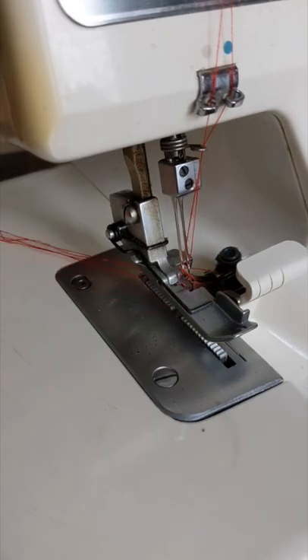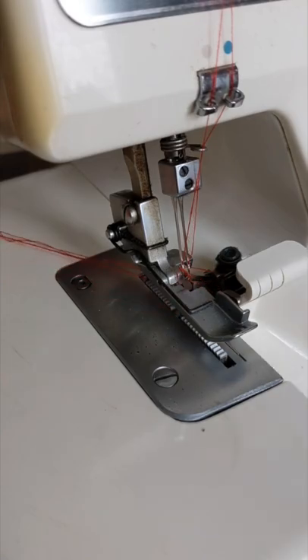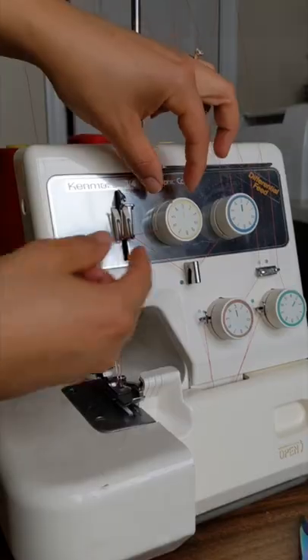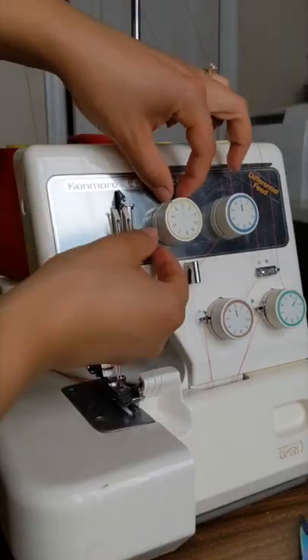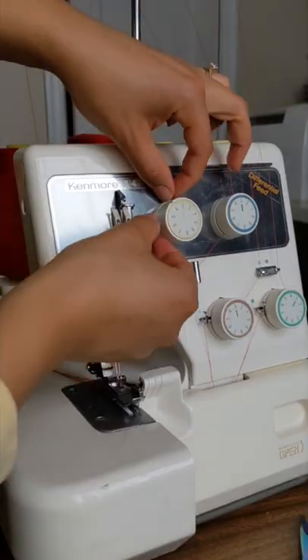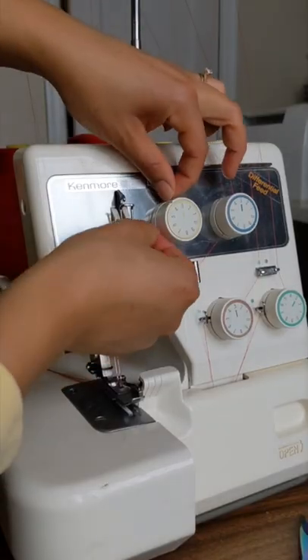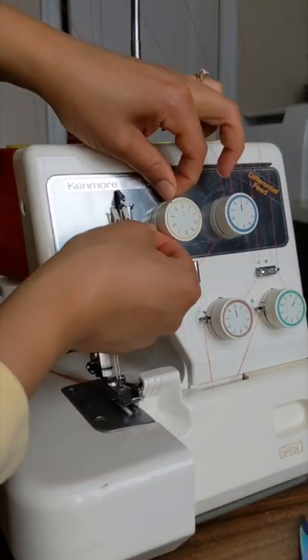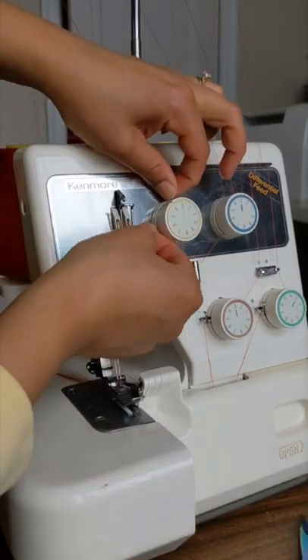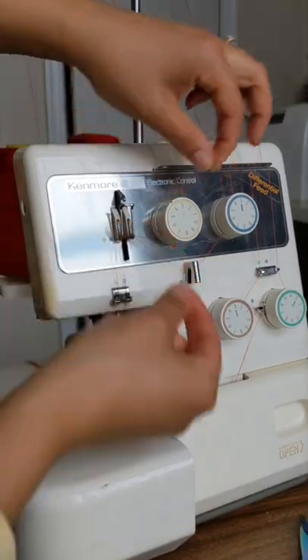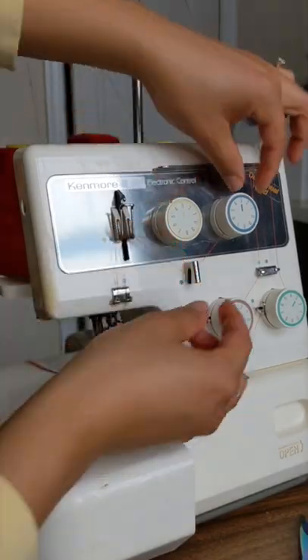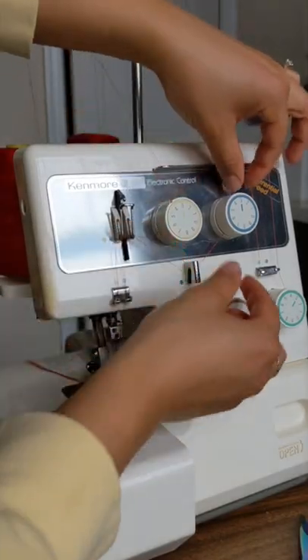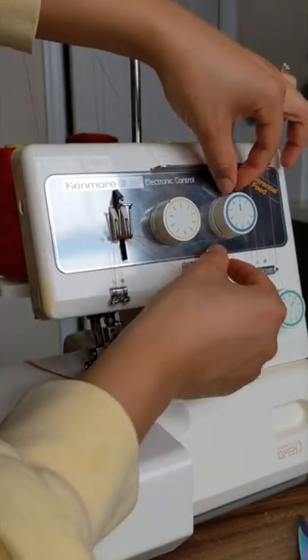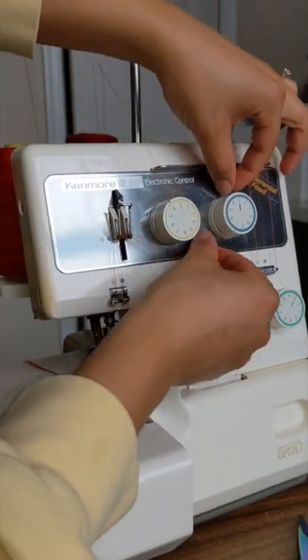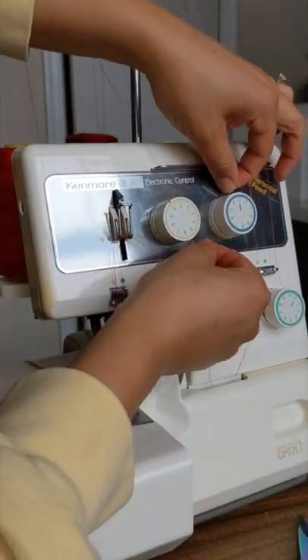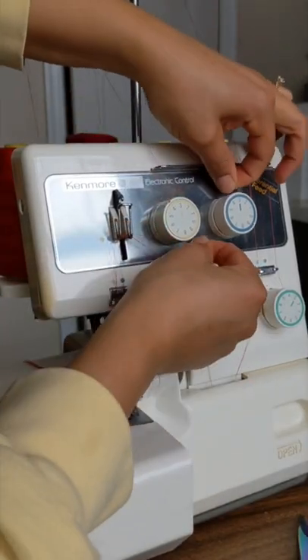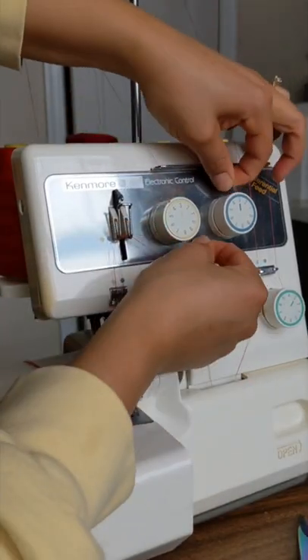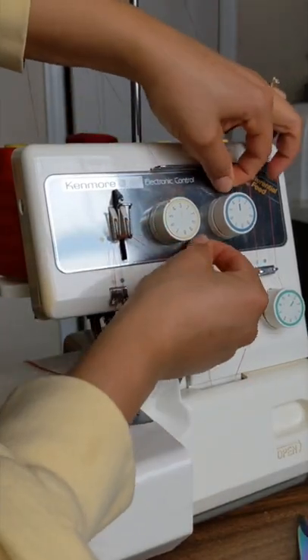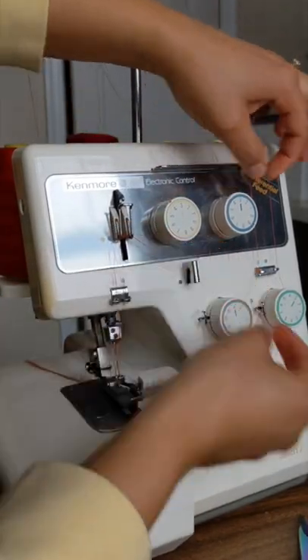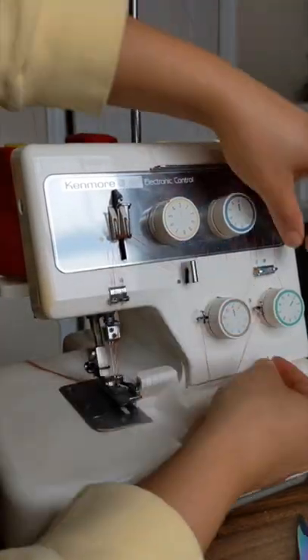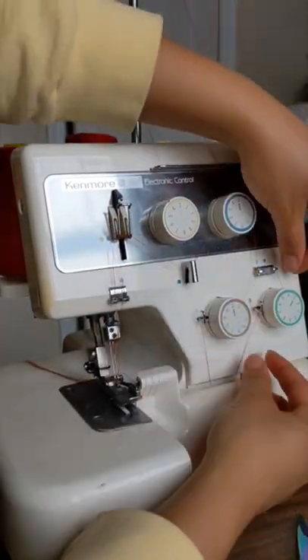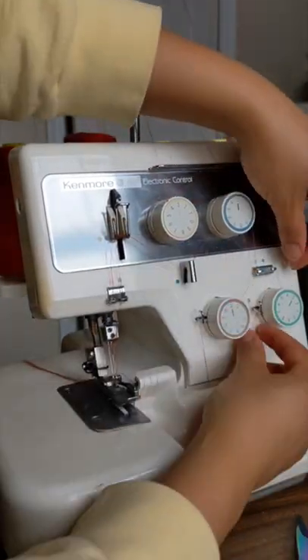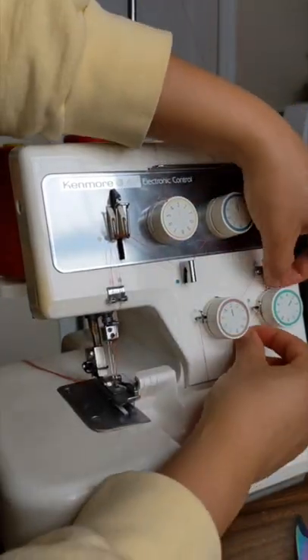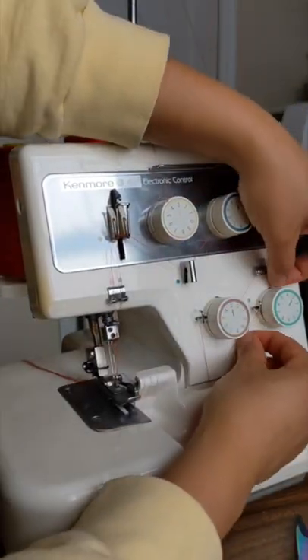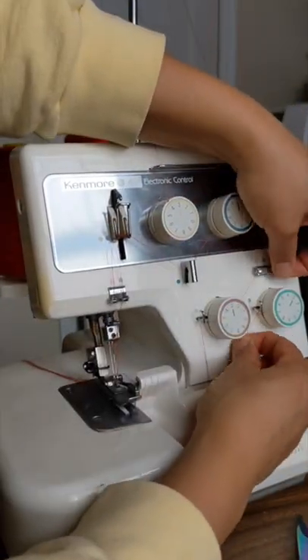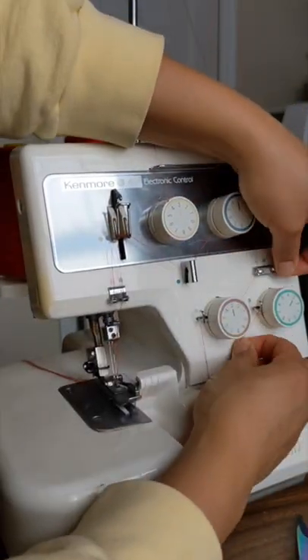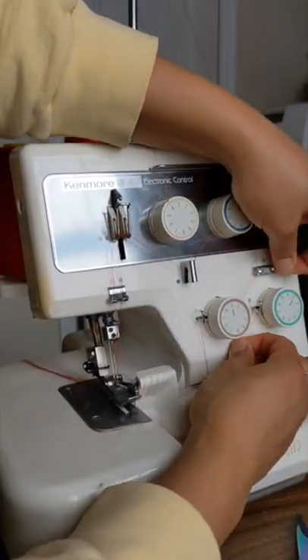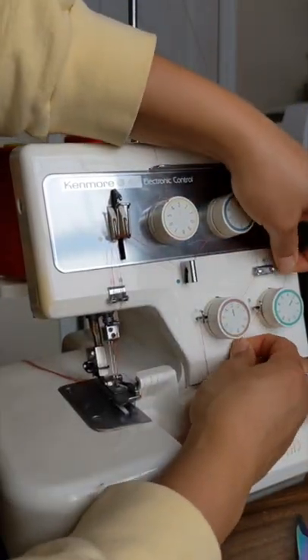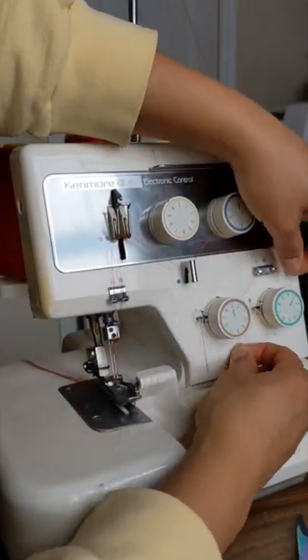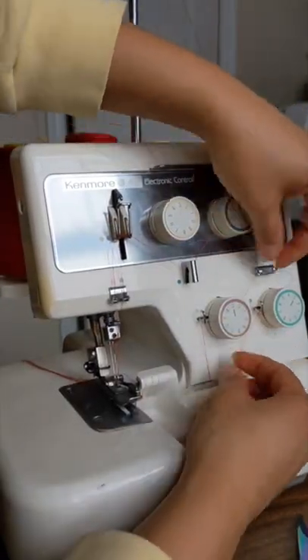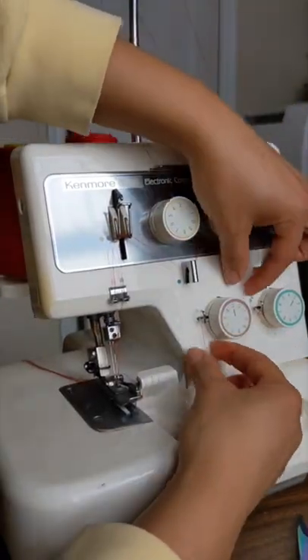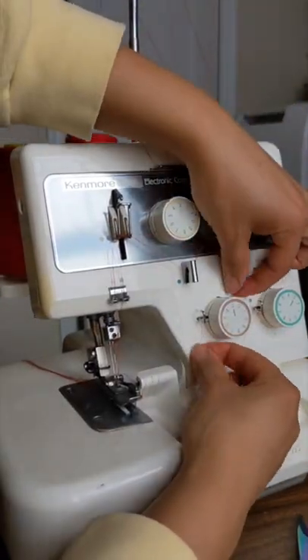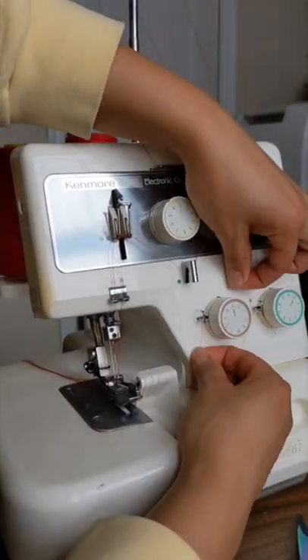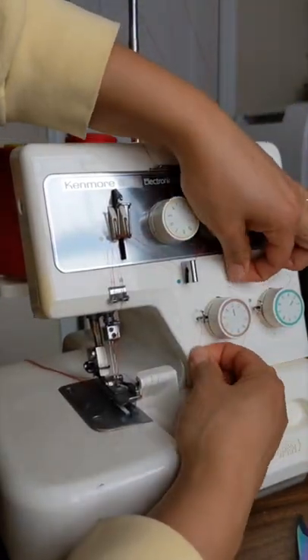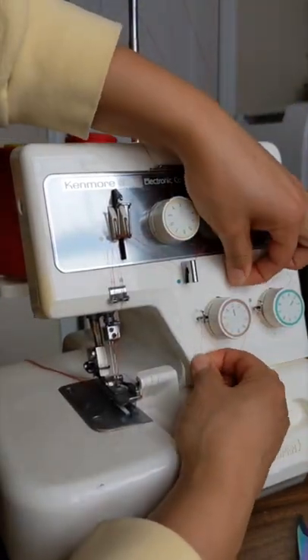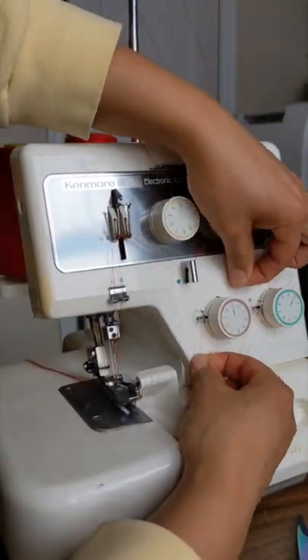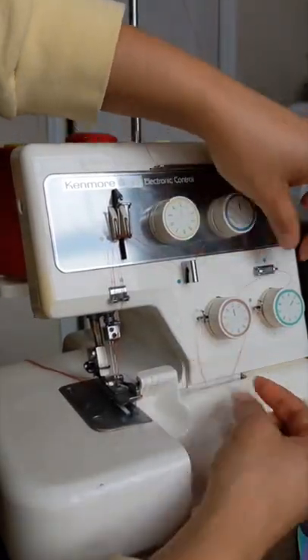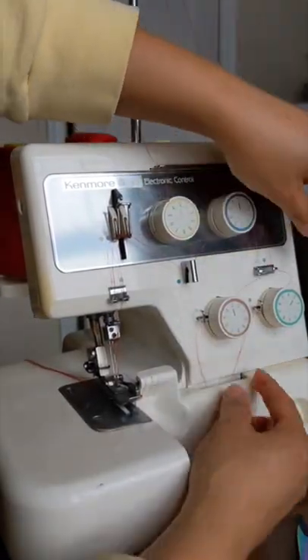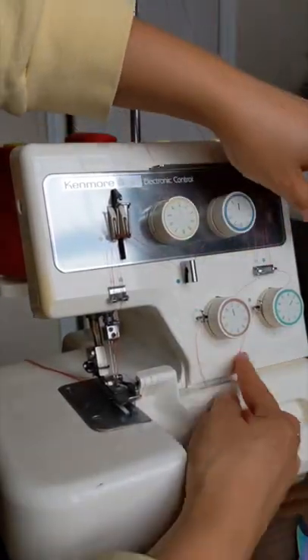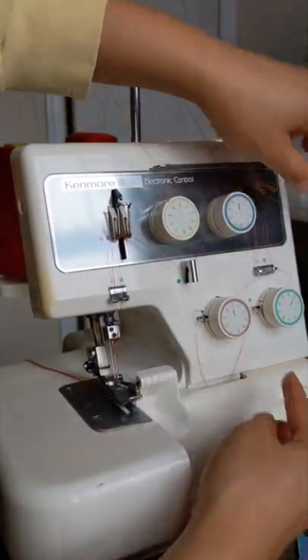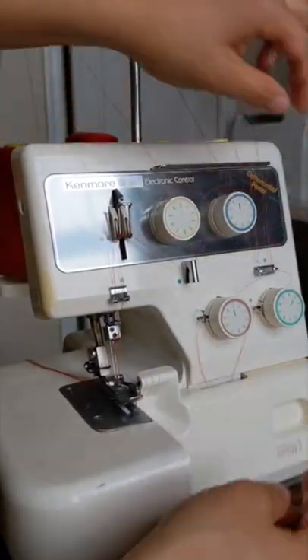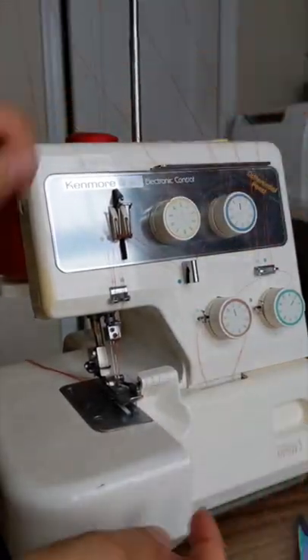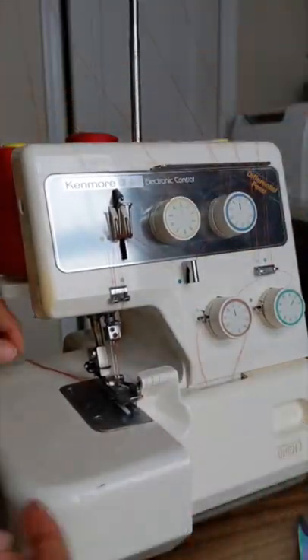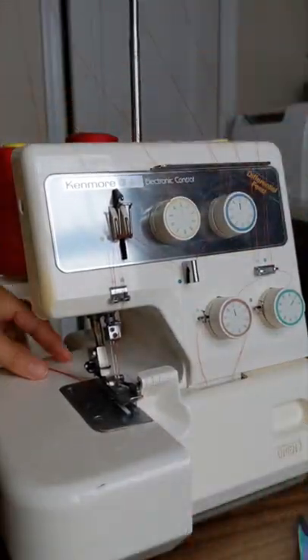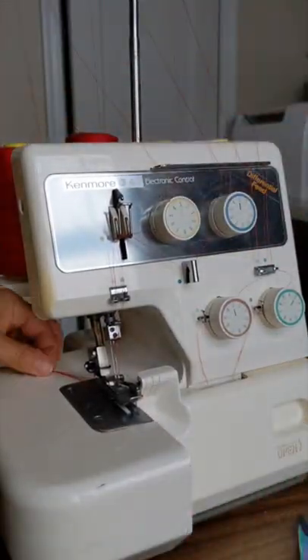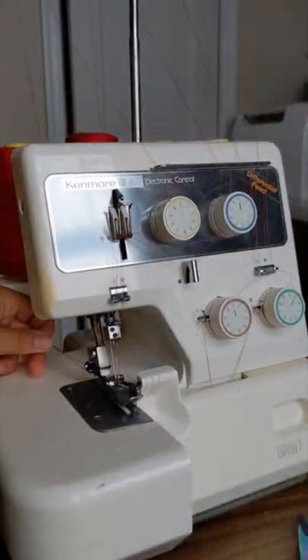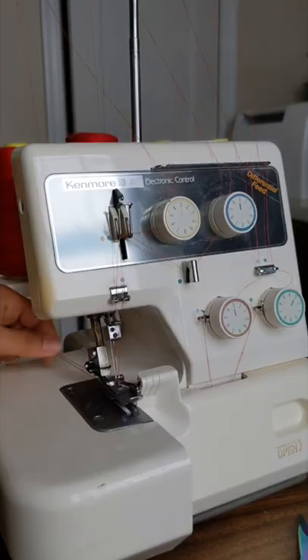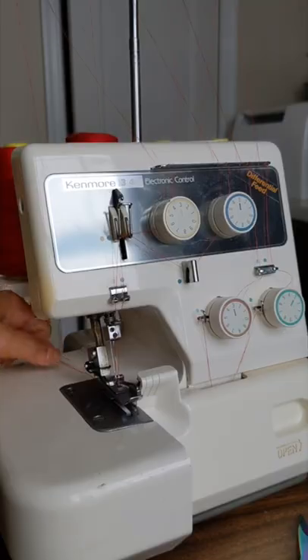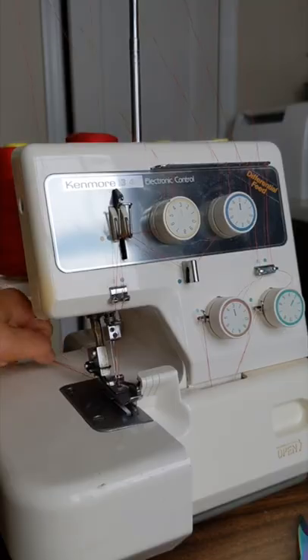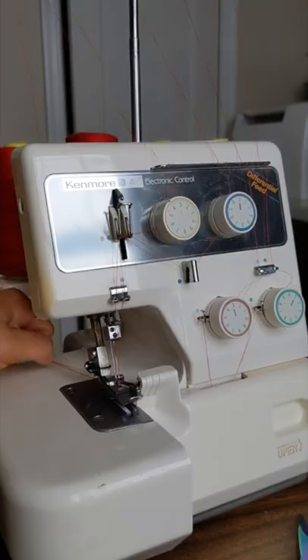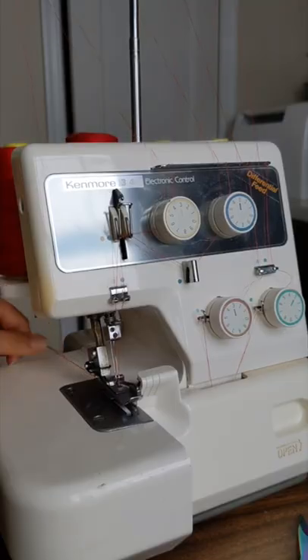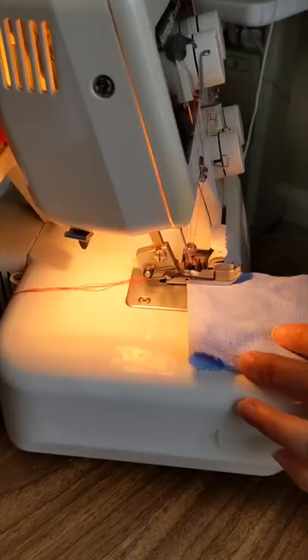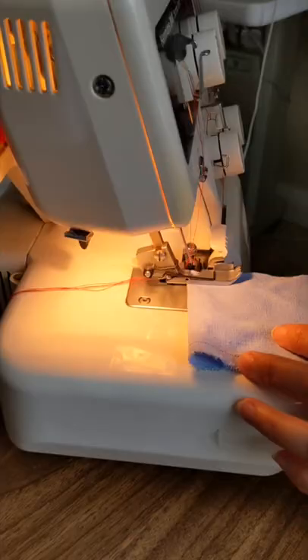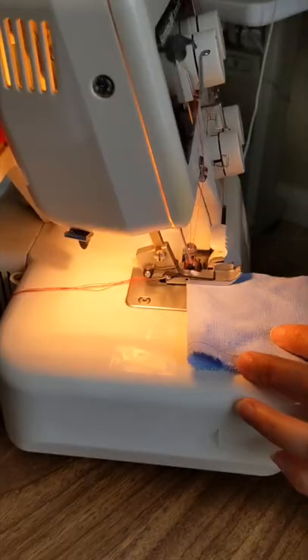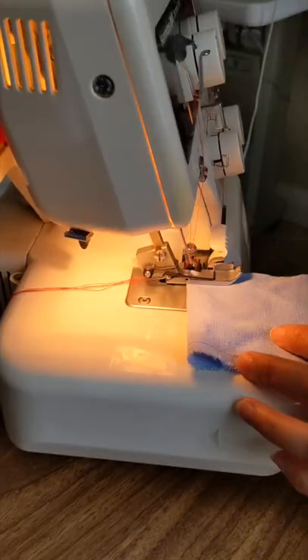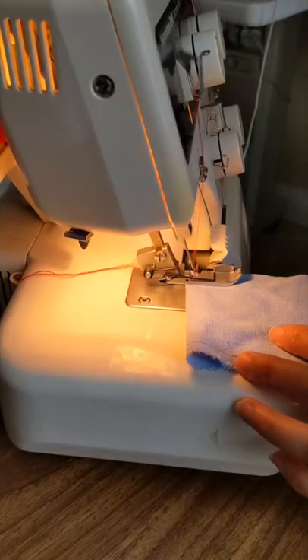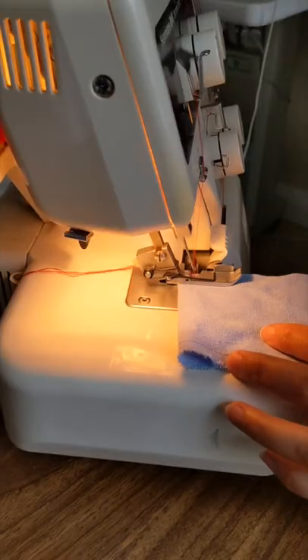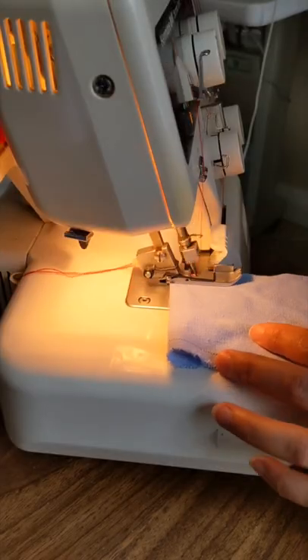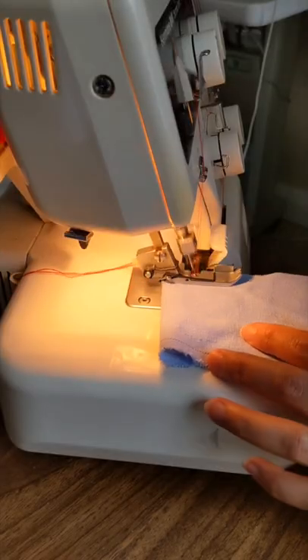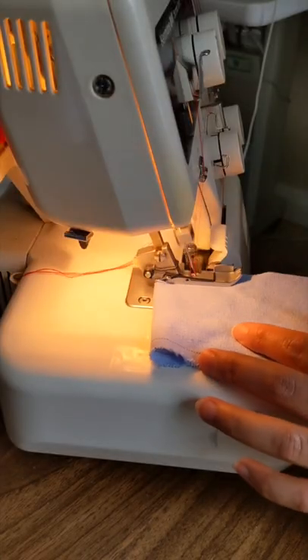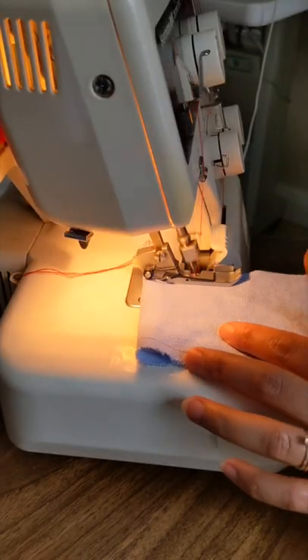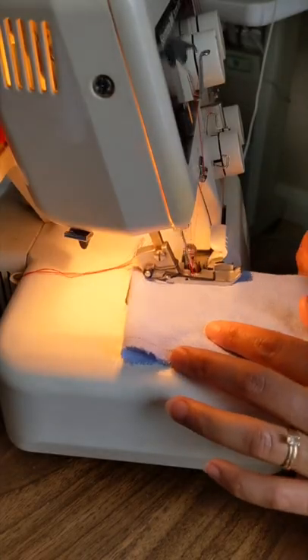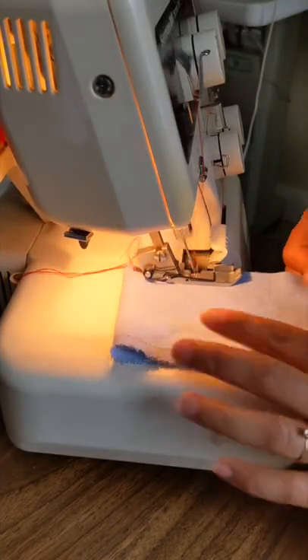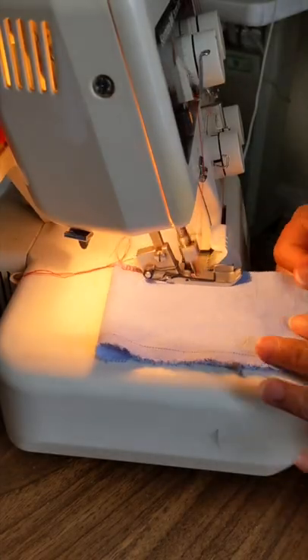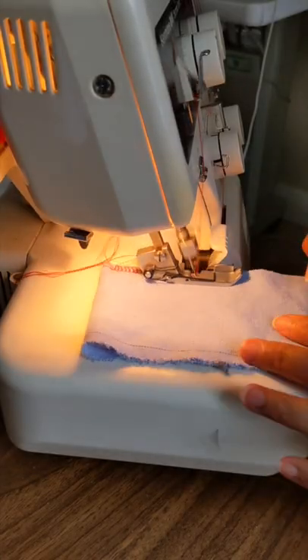Go back and double check that the thread is snugly sandwiched in the tension dials, and then get a scrap of fabric to test out your new thread.